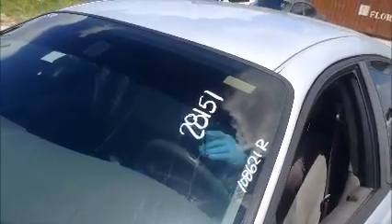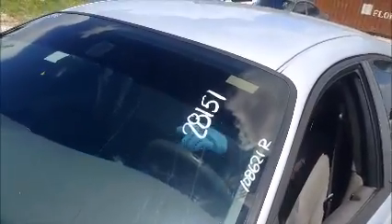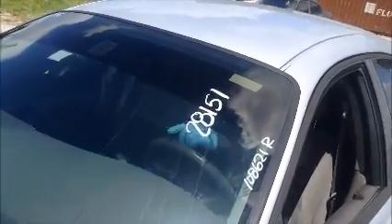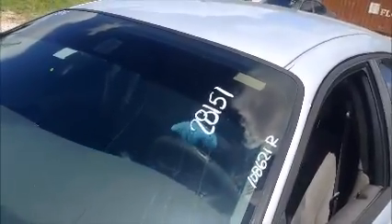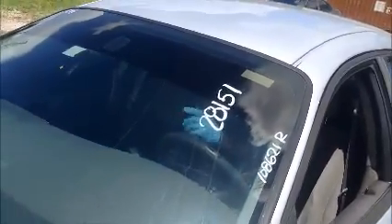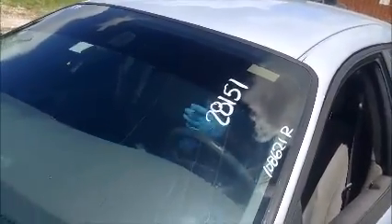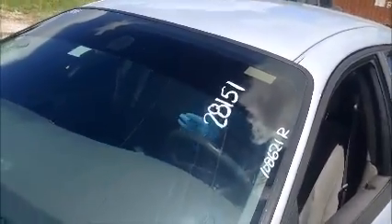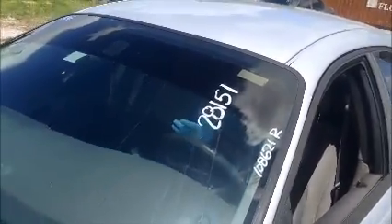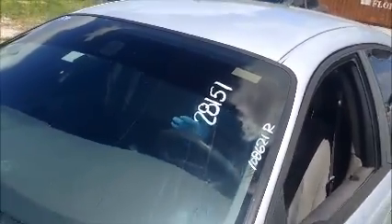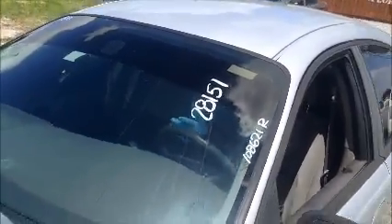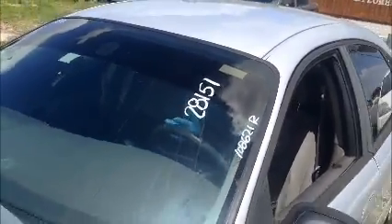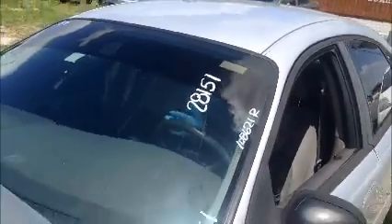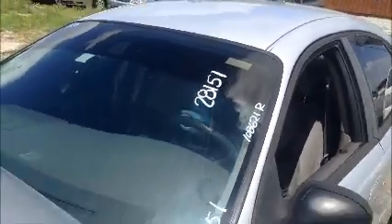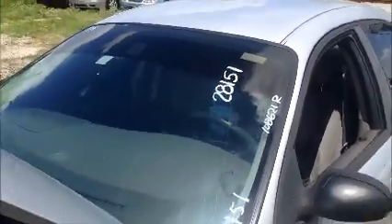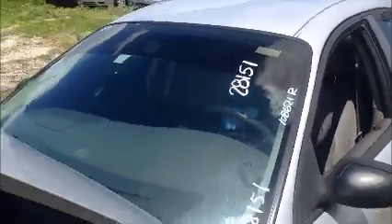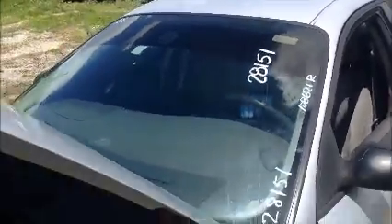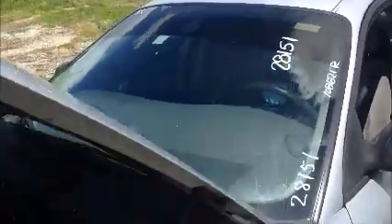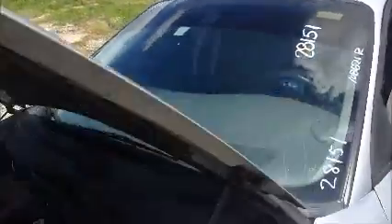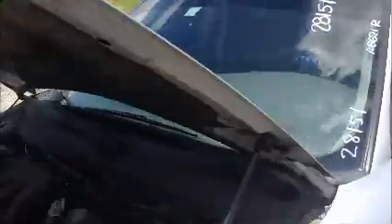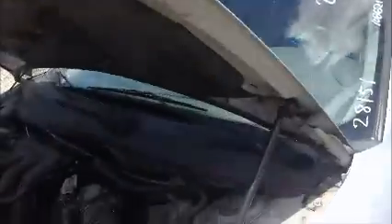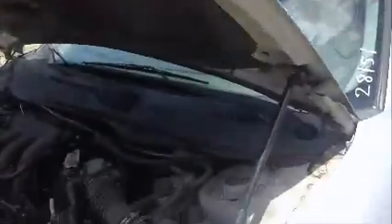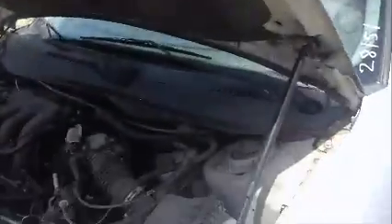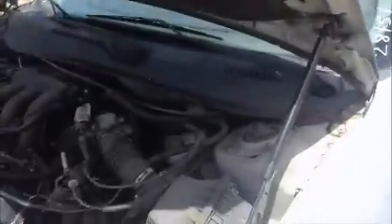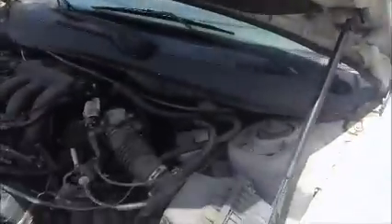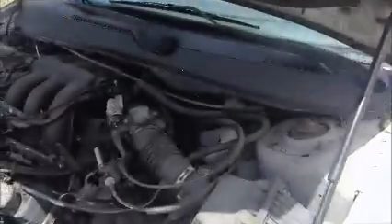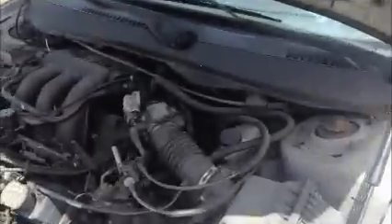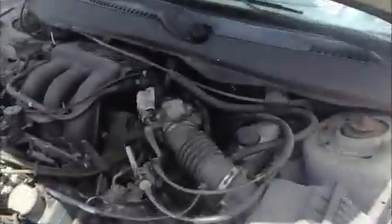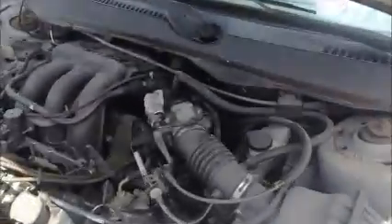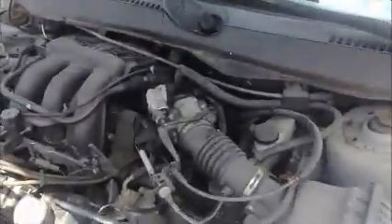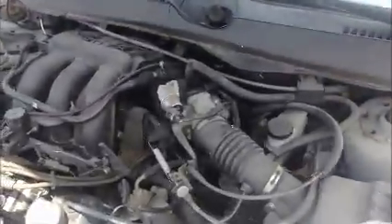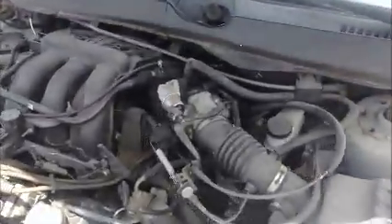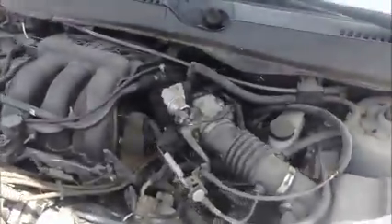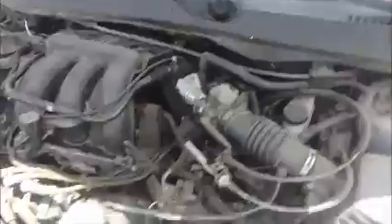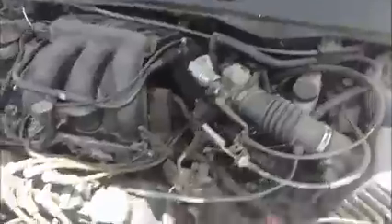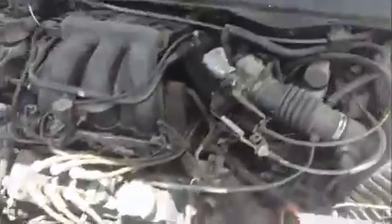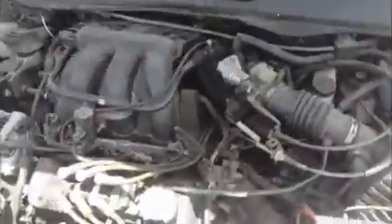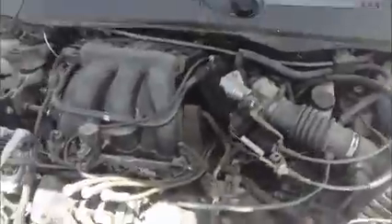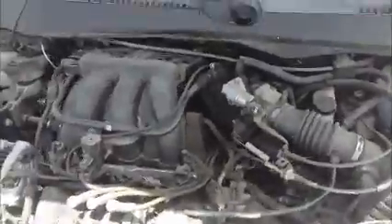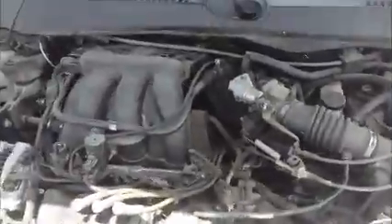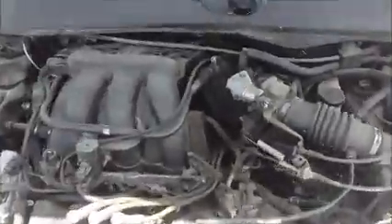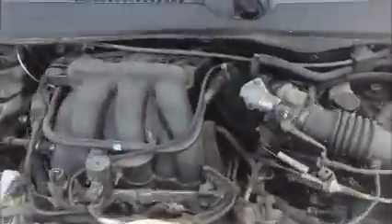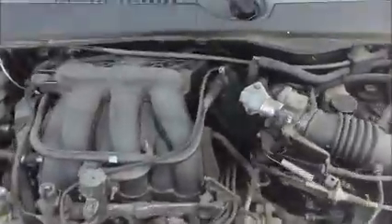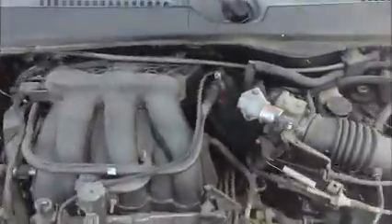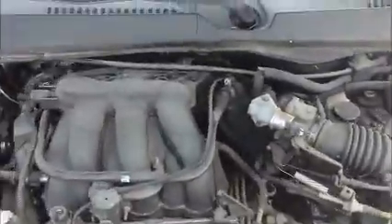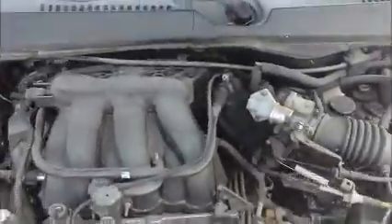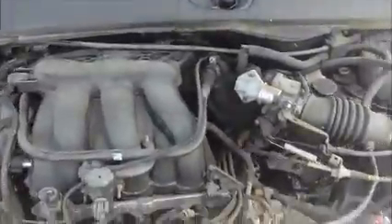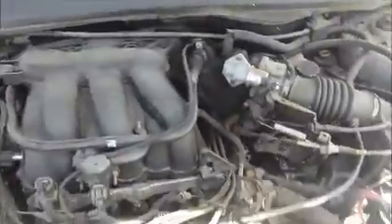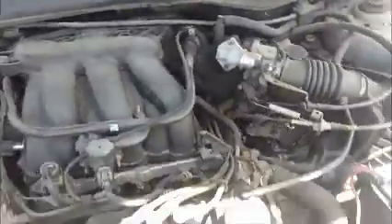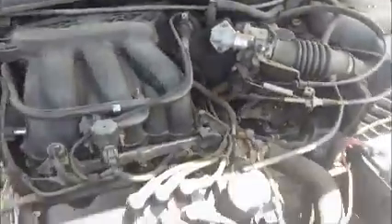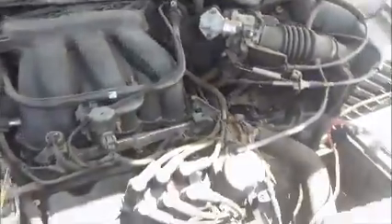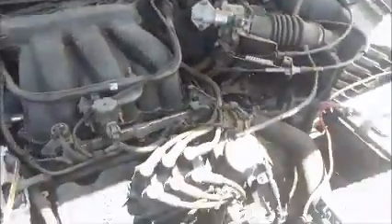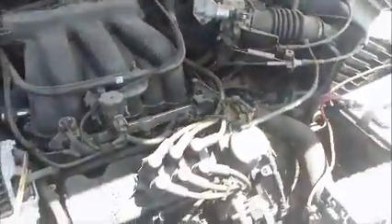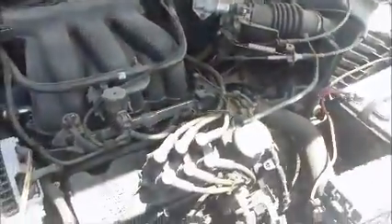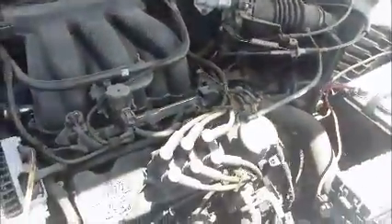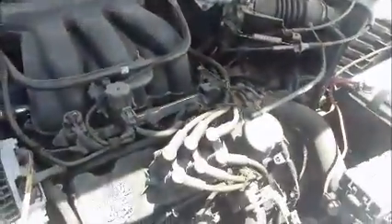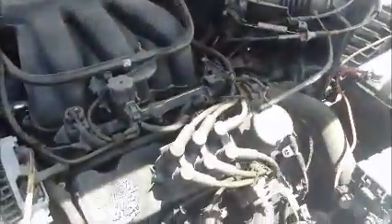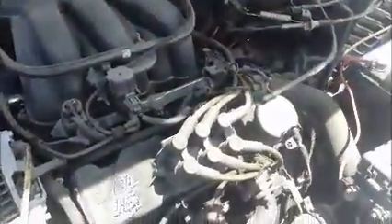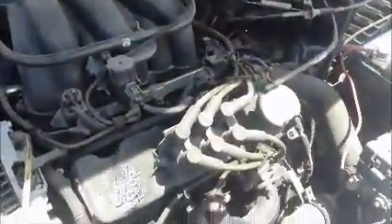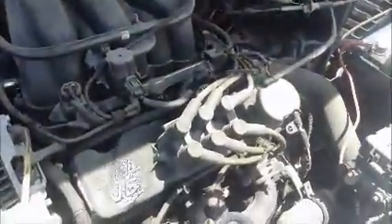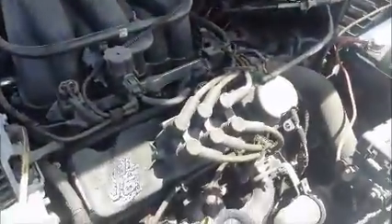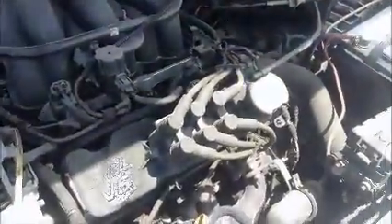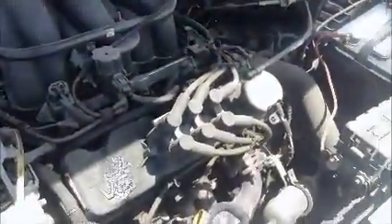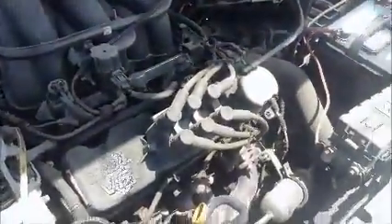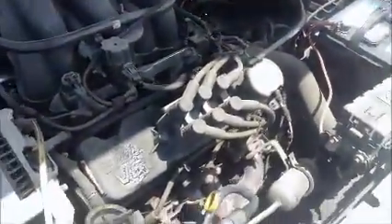This is a Ford Taurus. As you can see, it starts up.